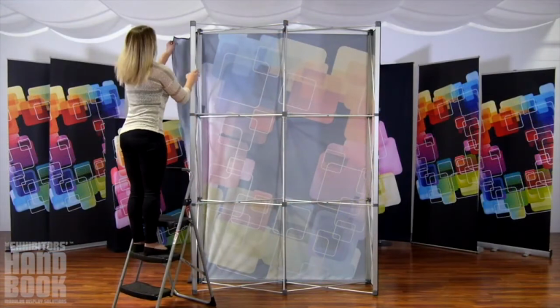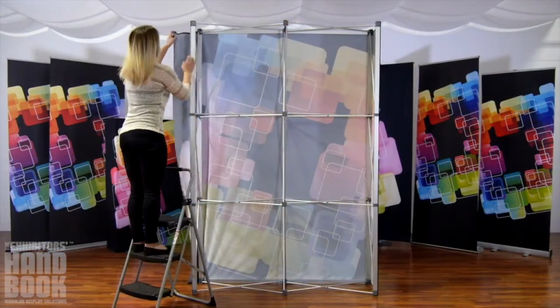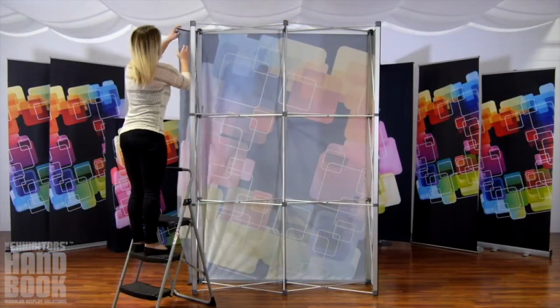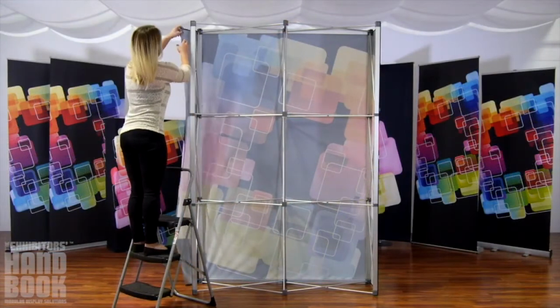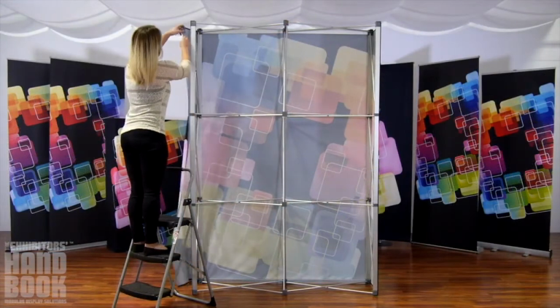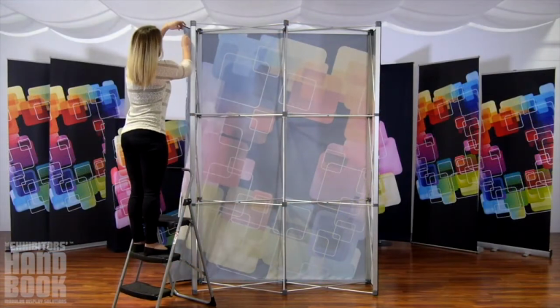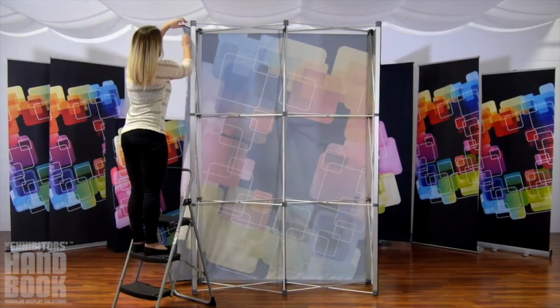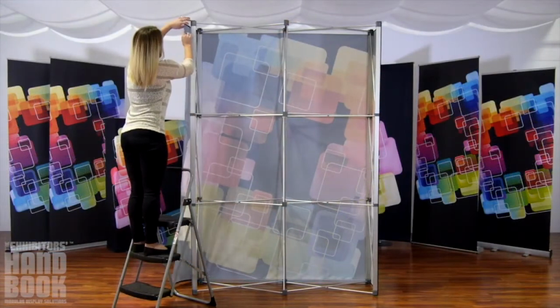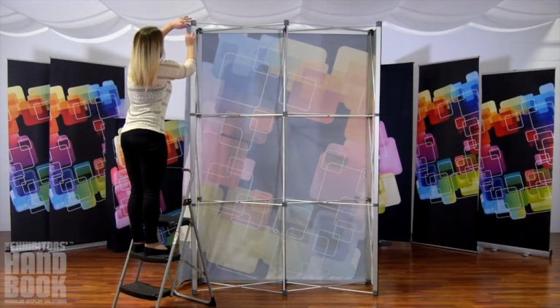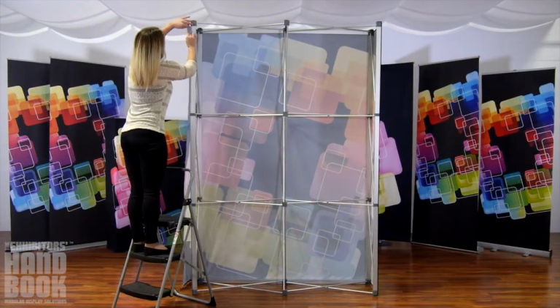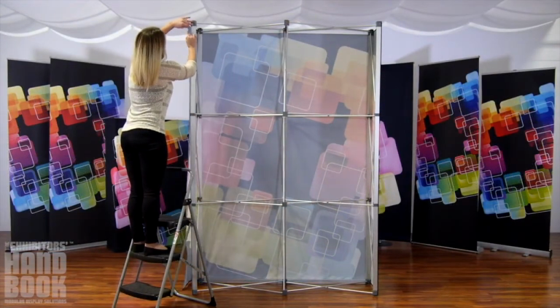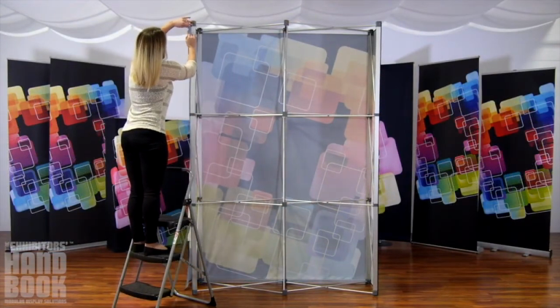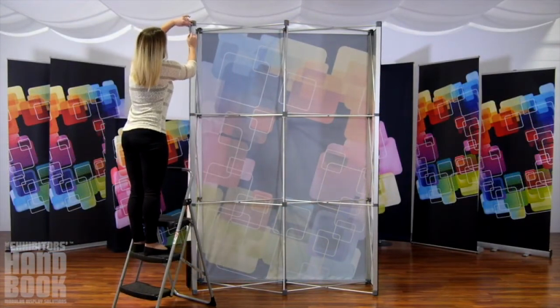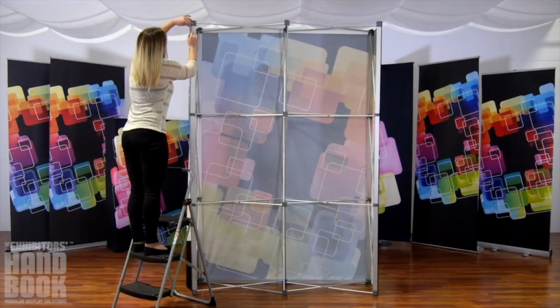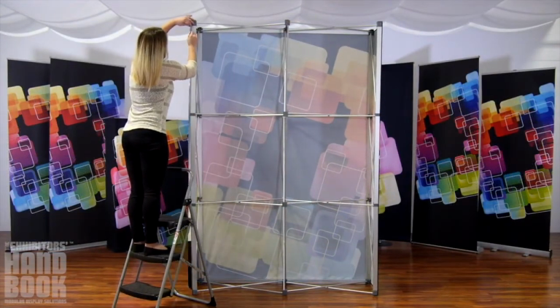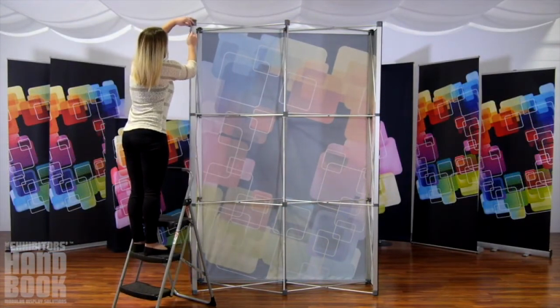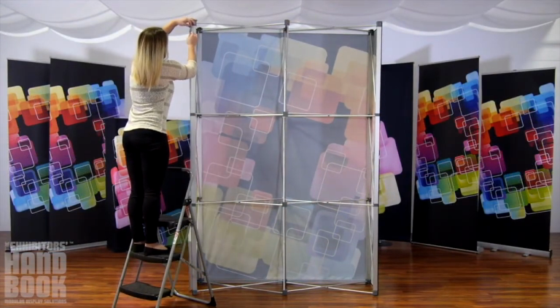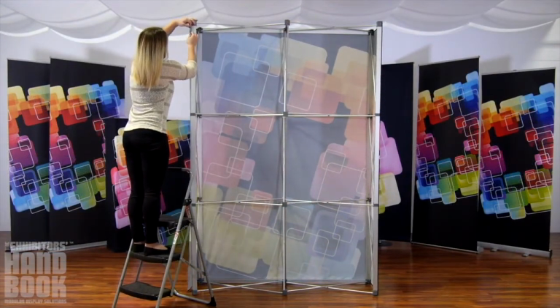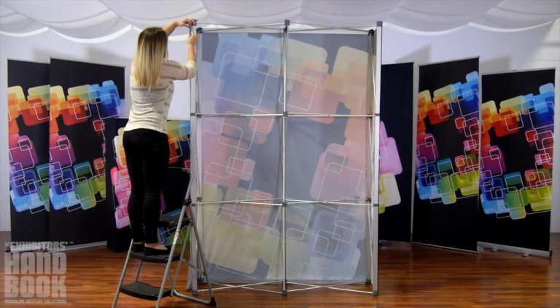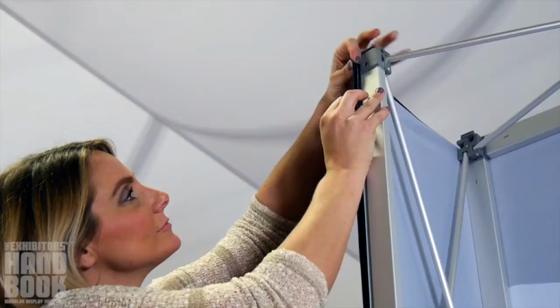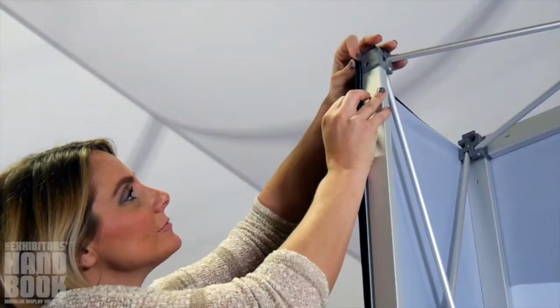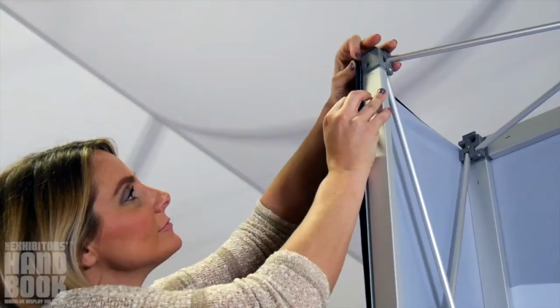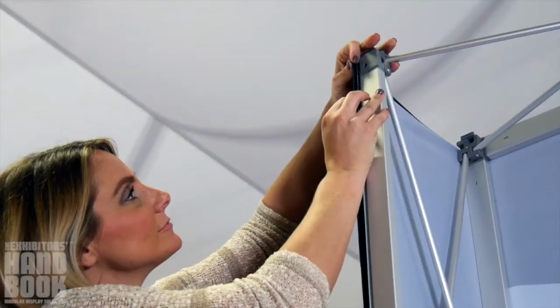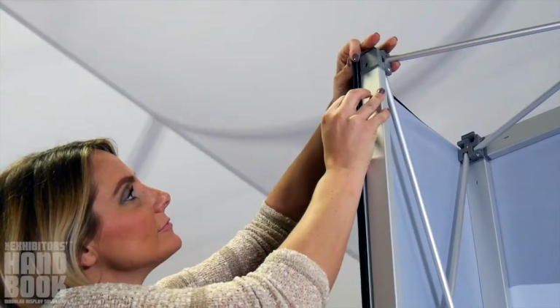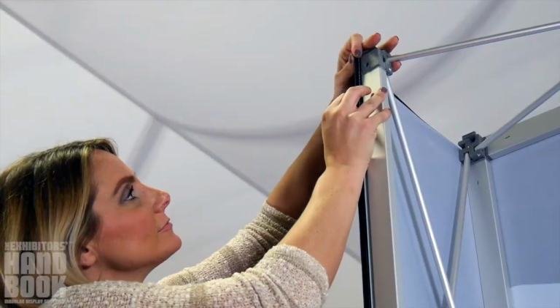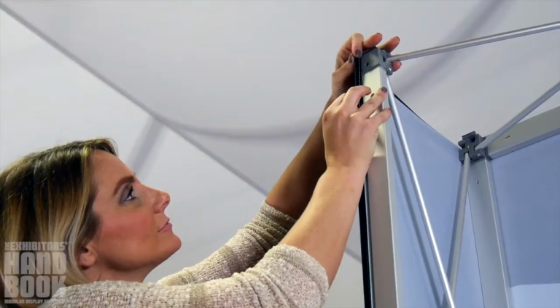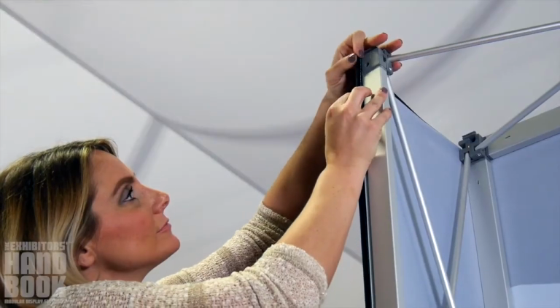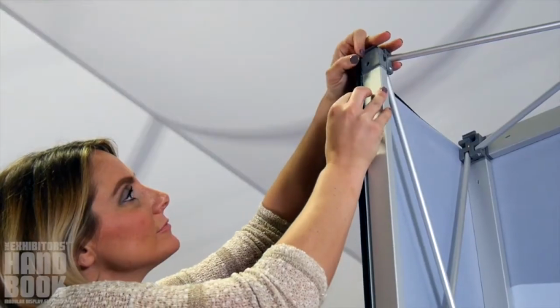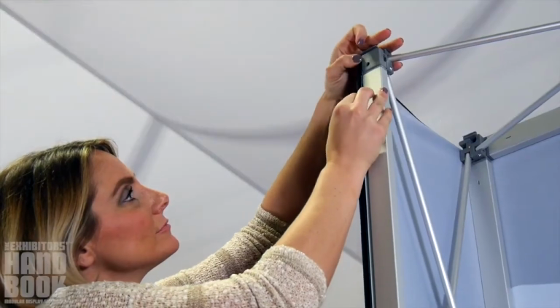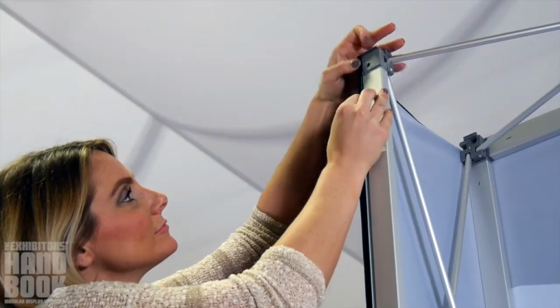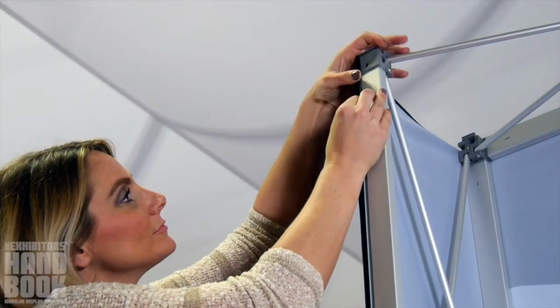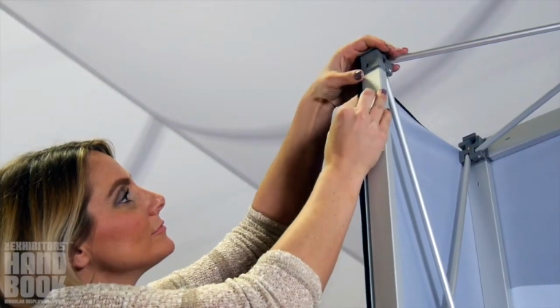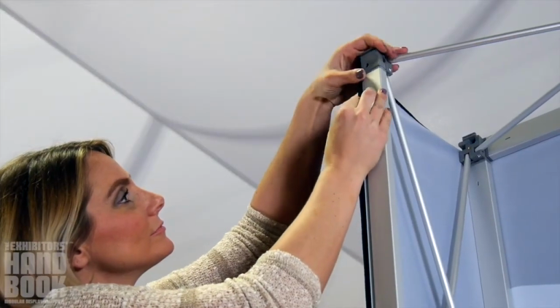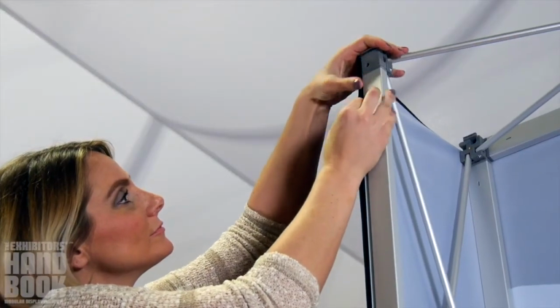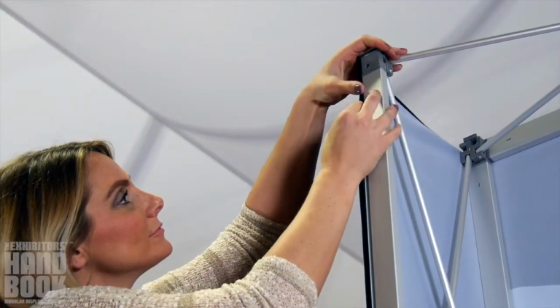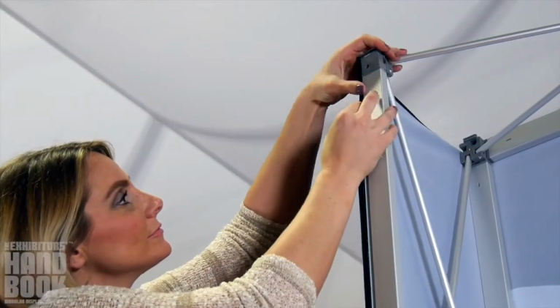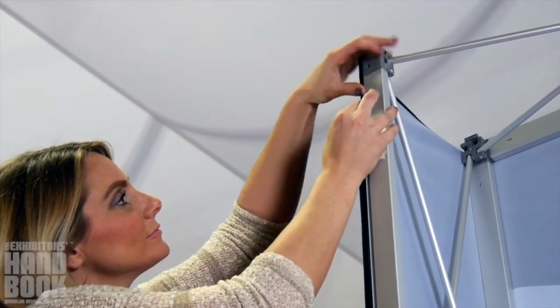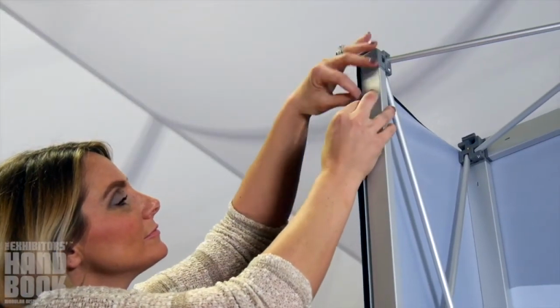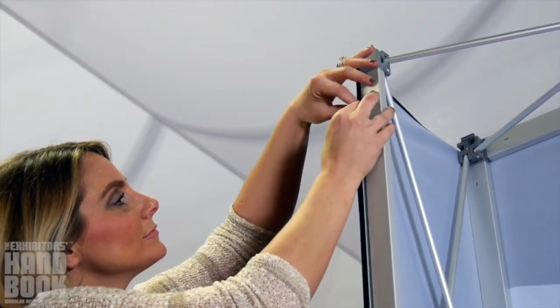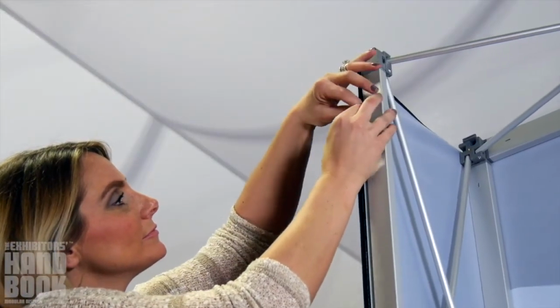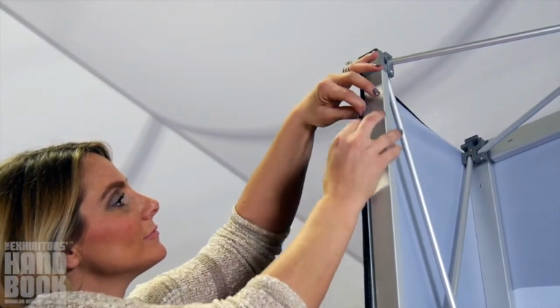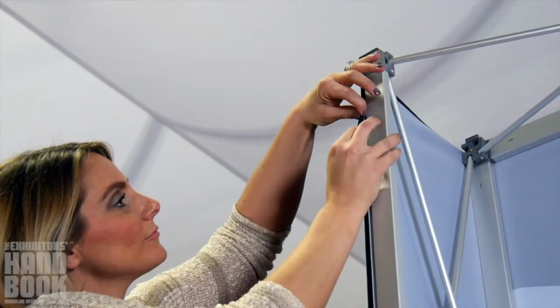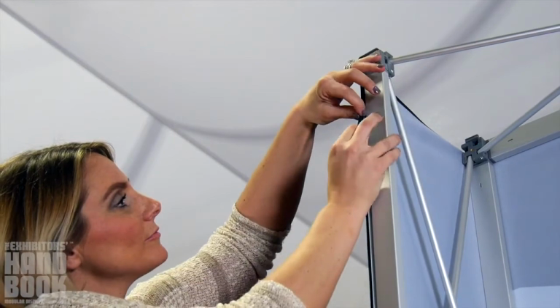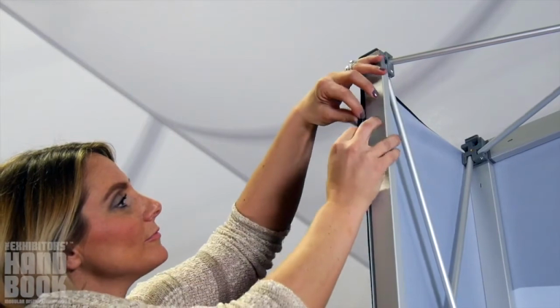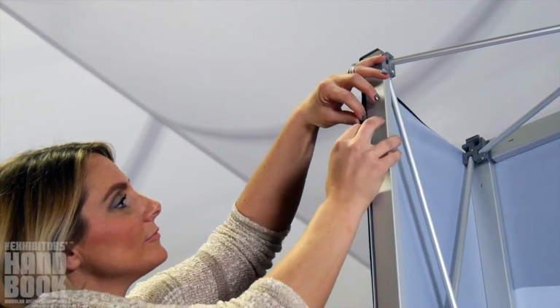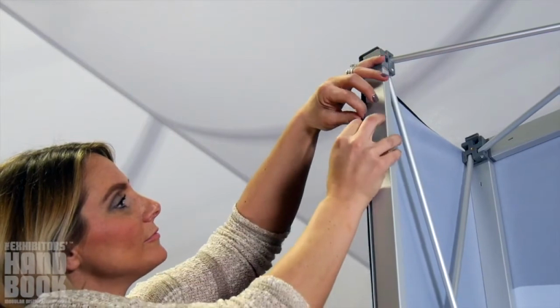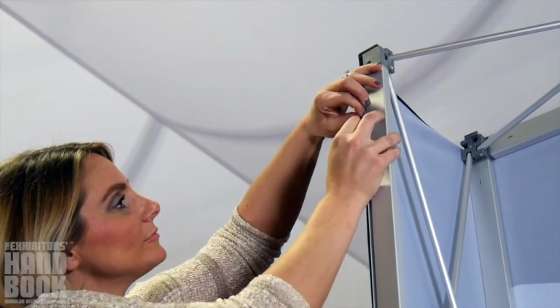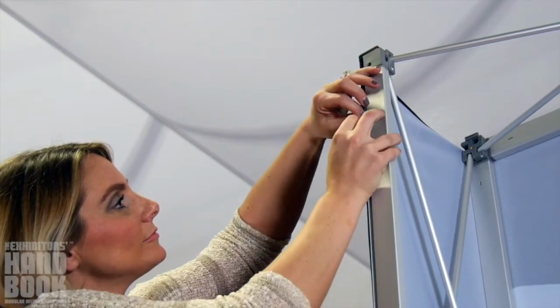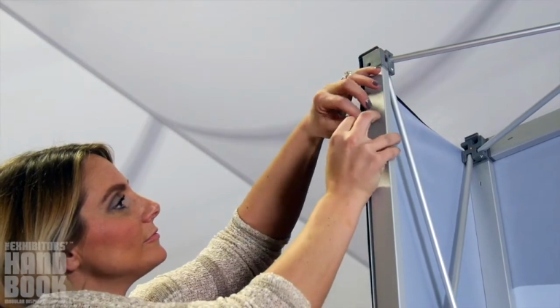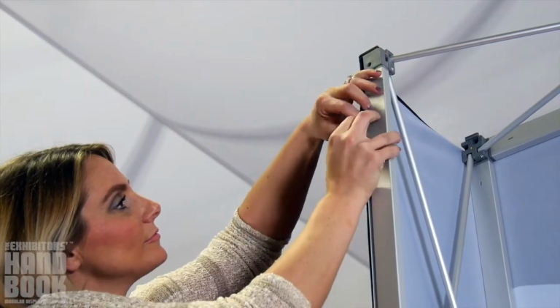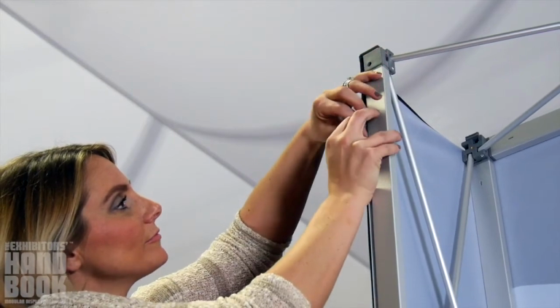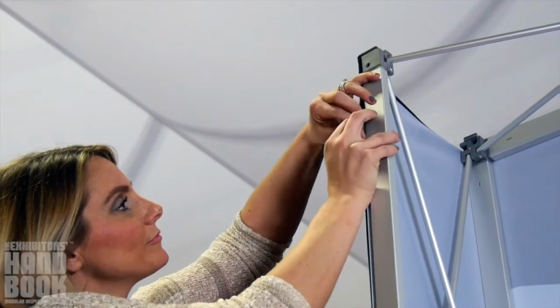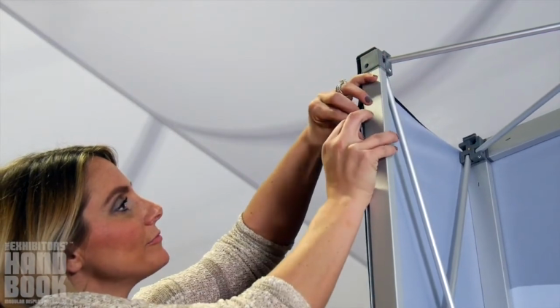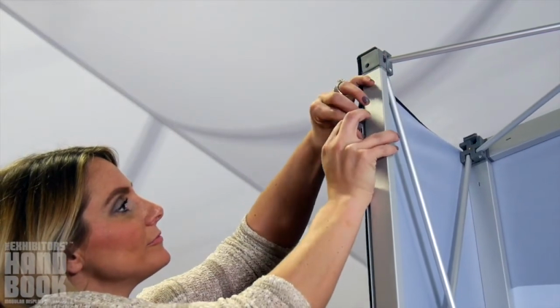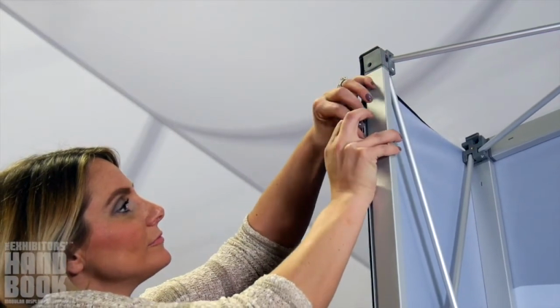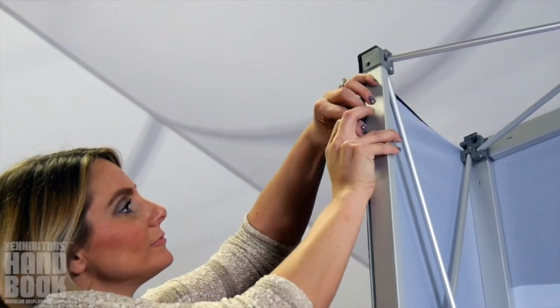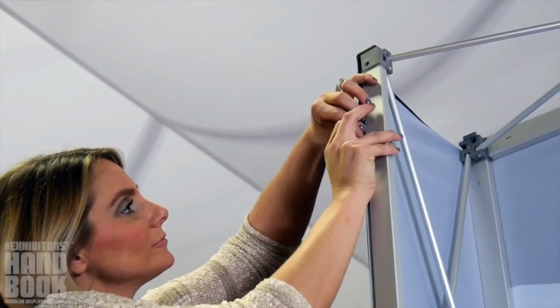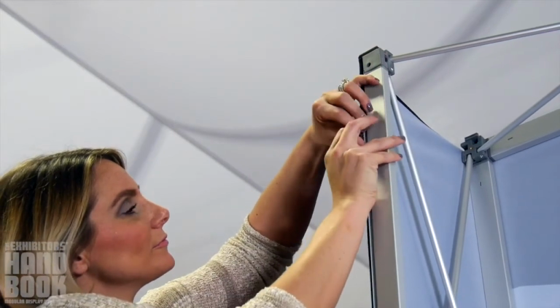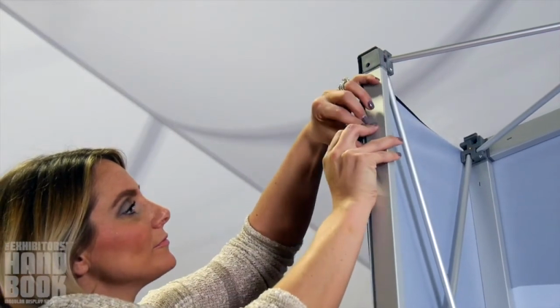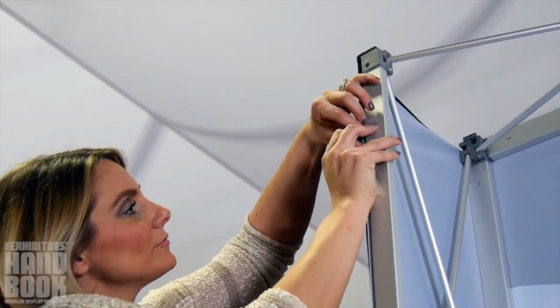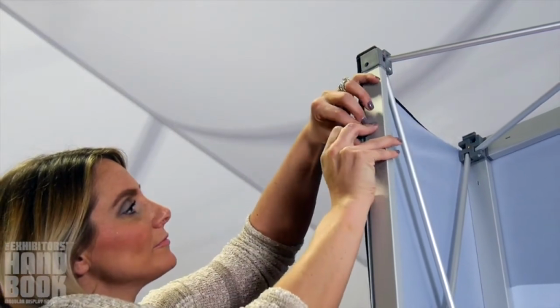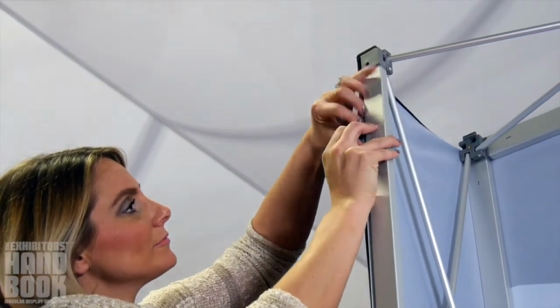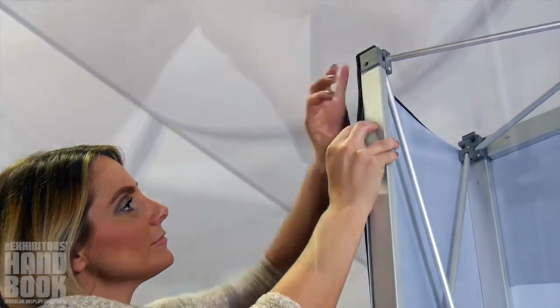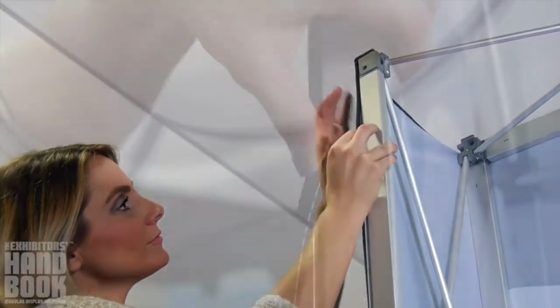Repeat on the rear facing channels as well, making sure to pull all the way to the back of the frame, not using the side channels. Graphics should be taut.